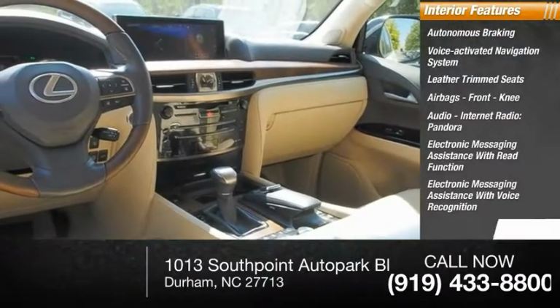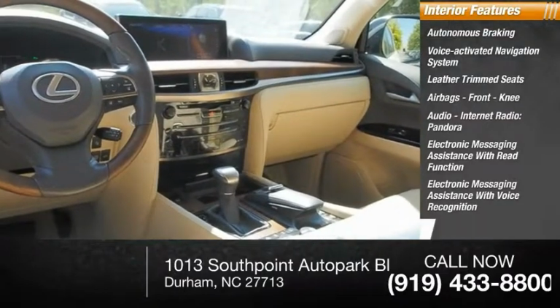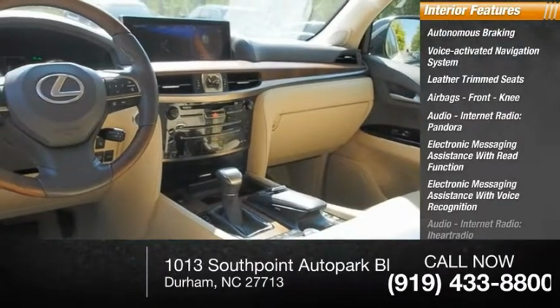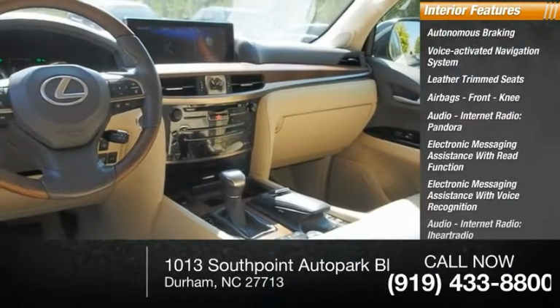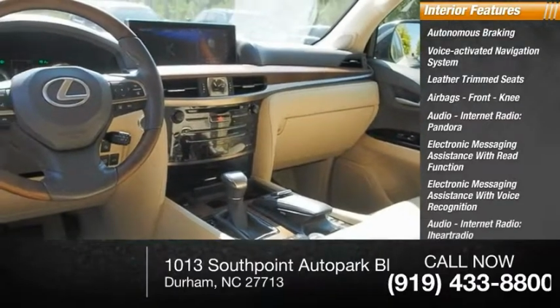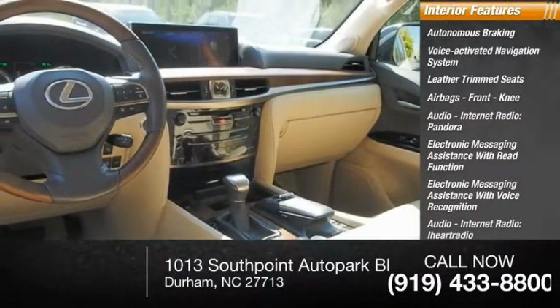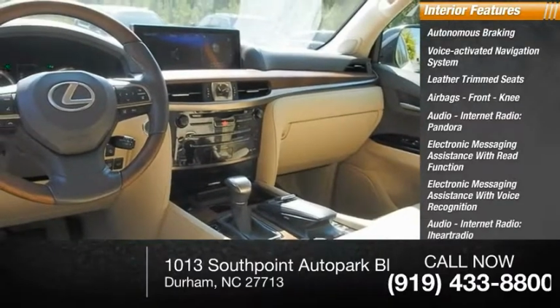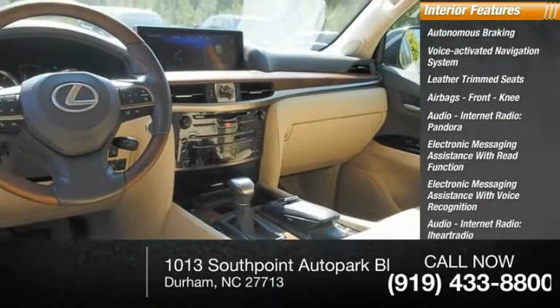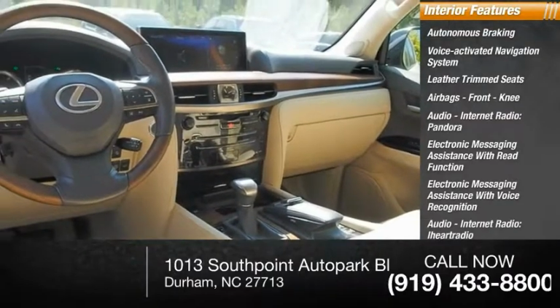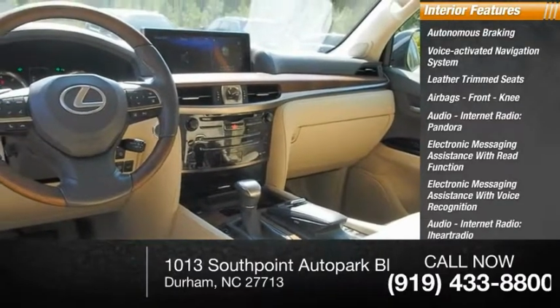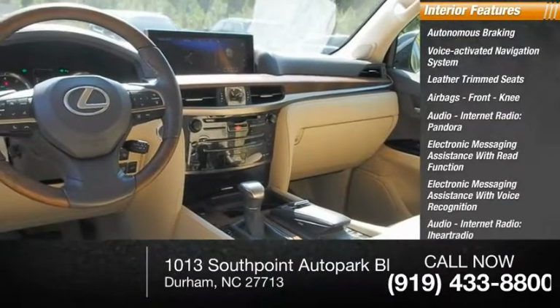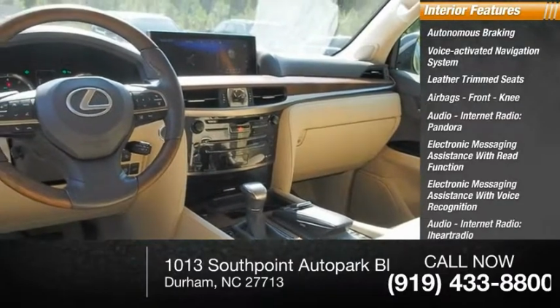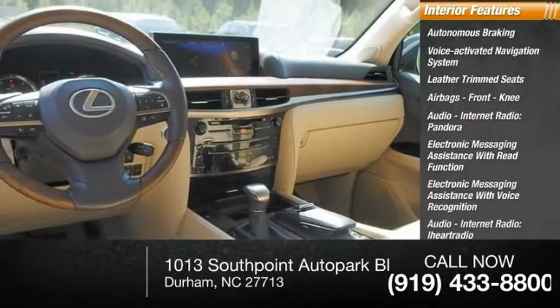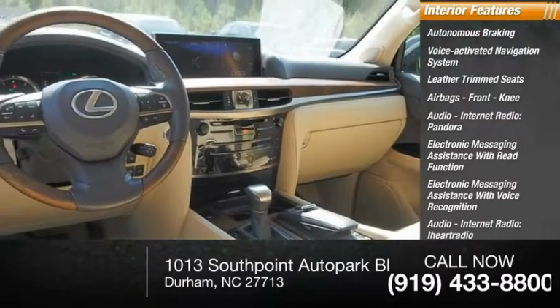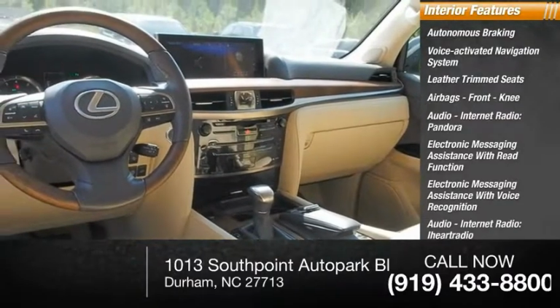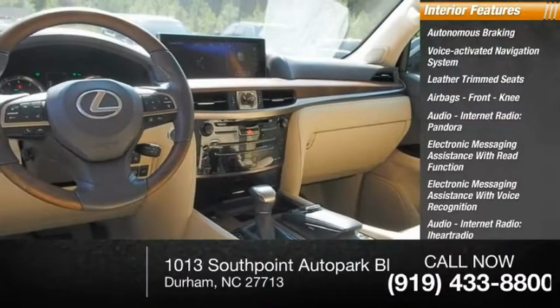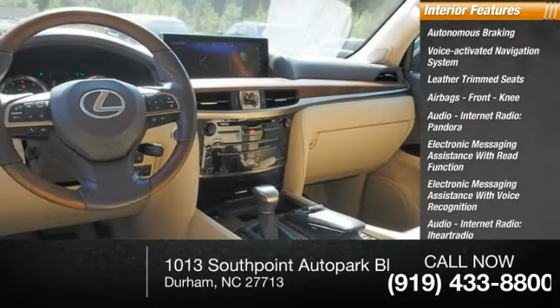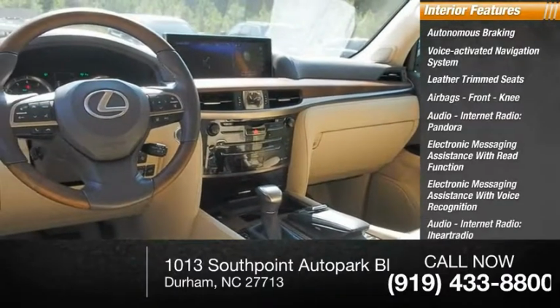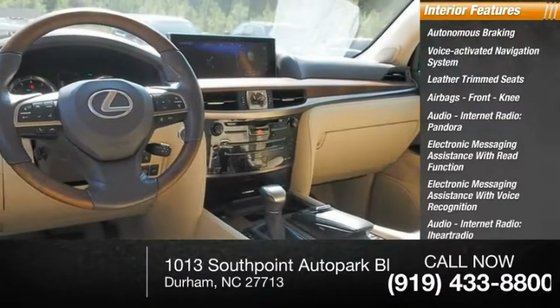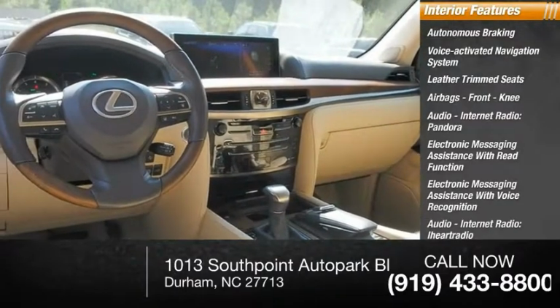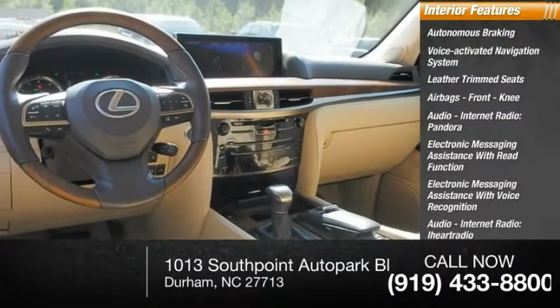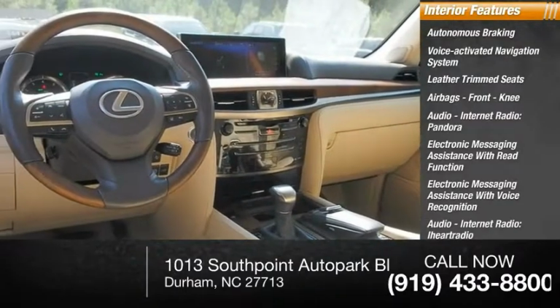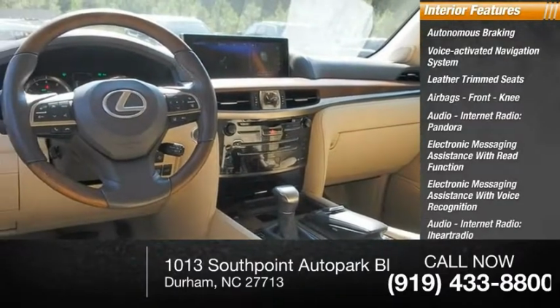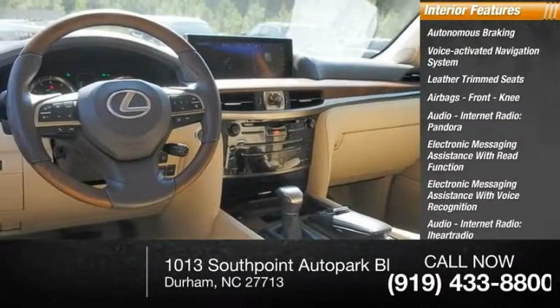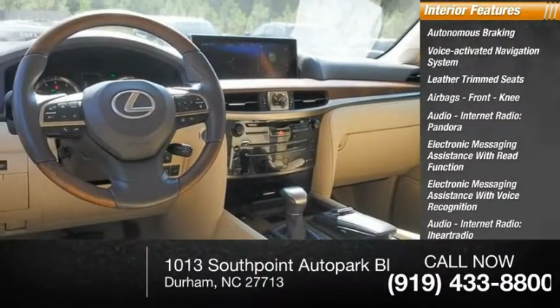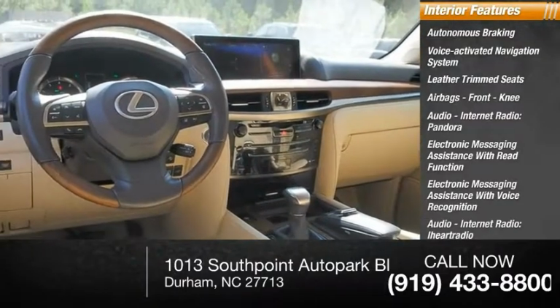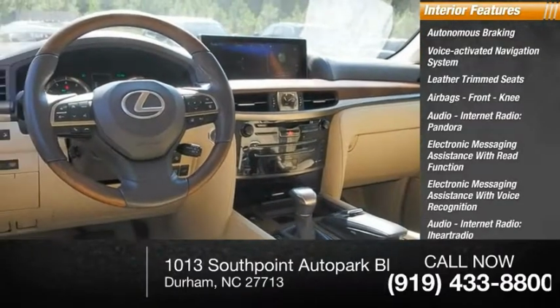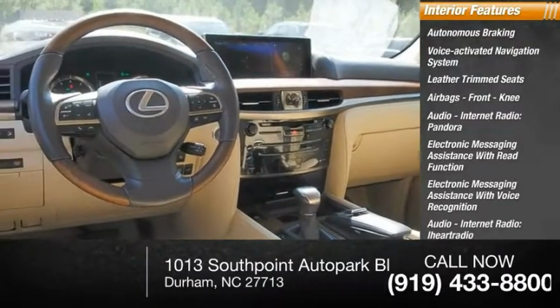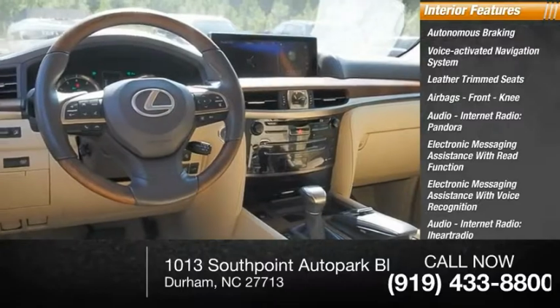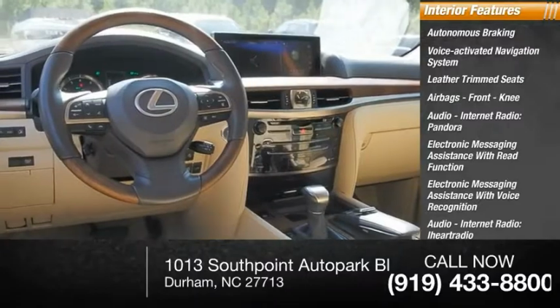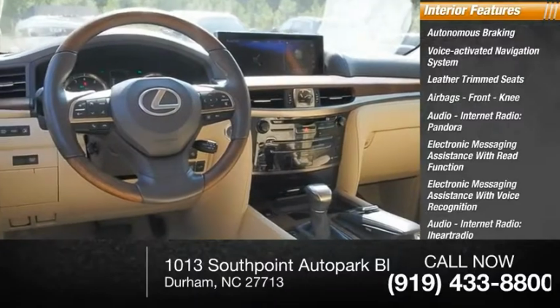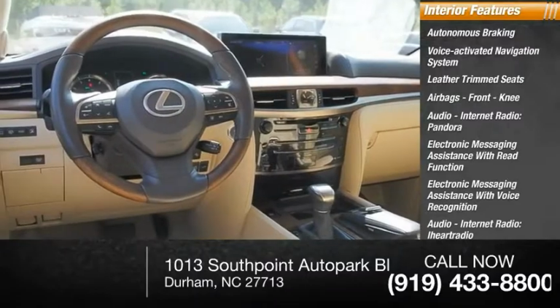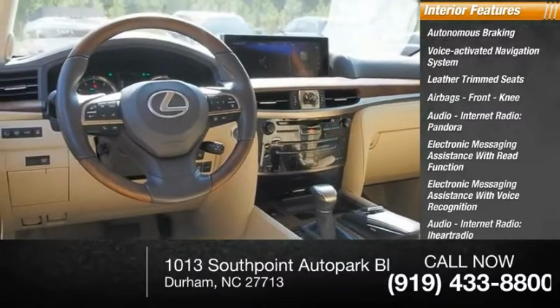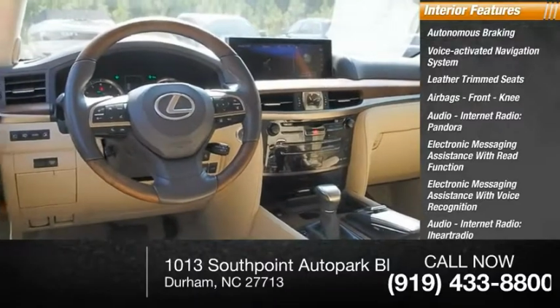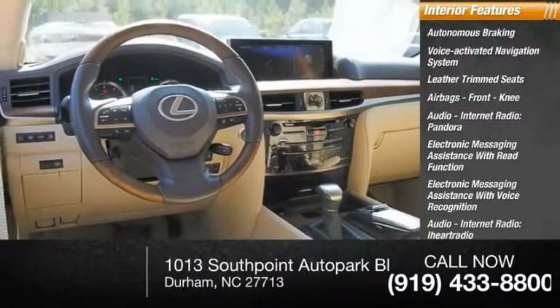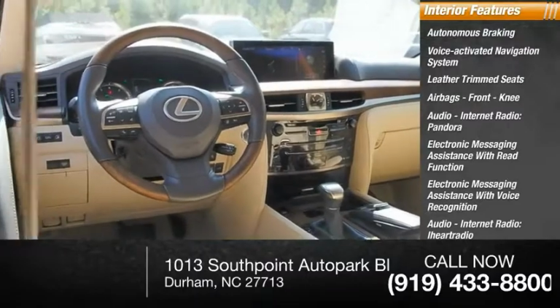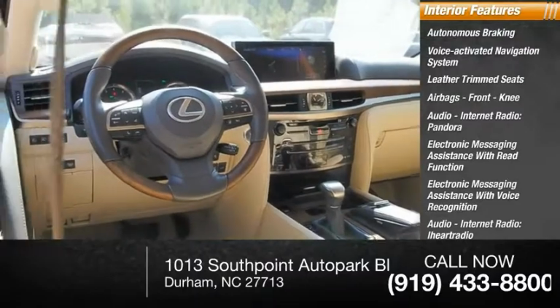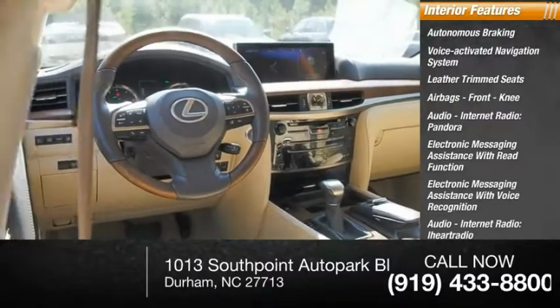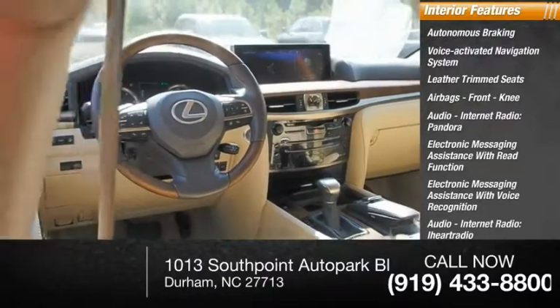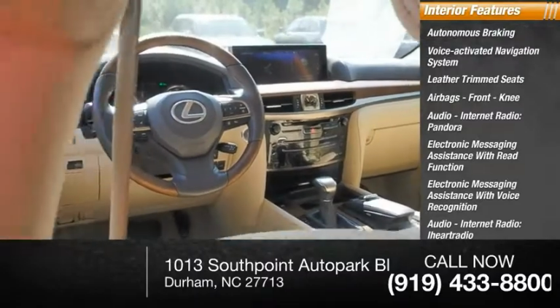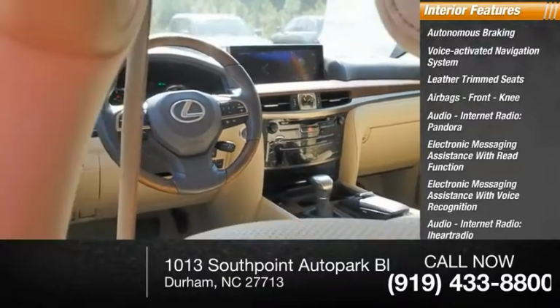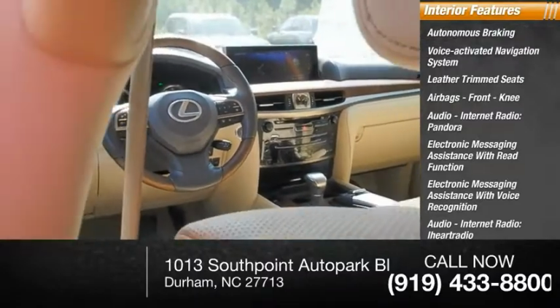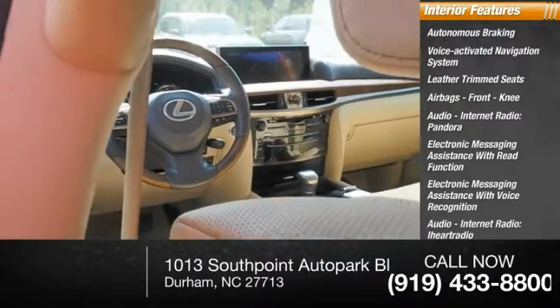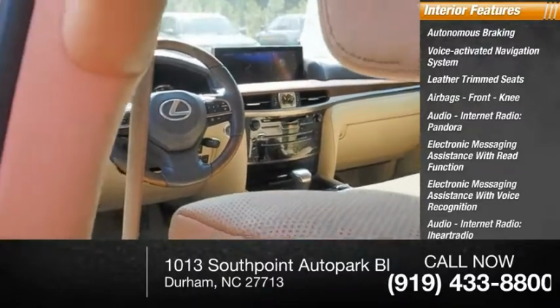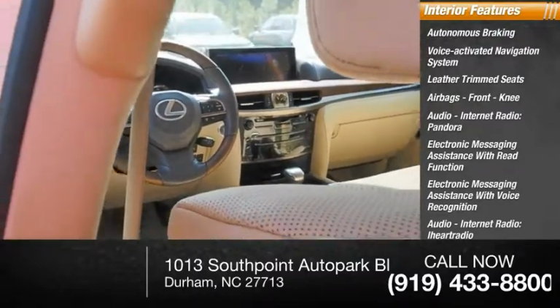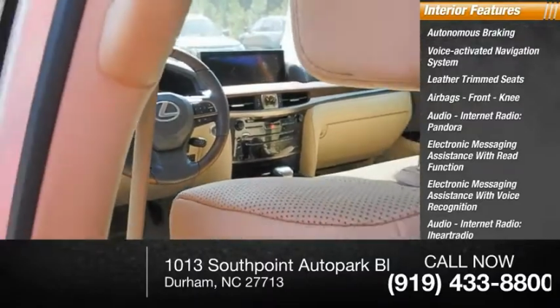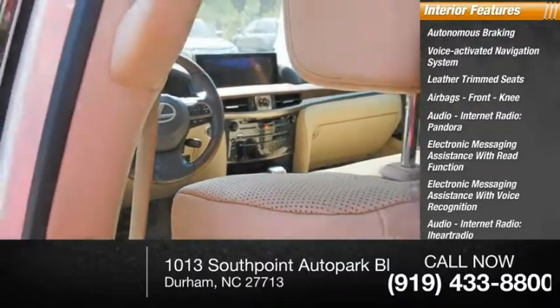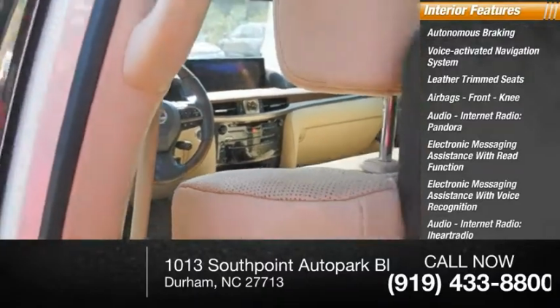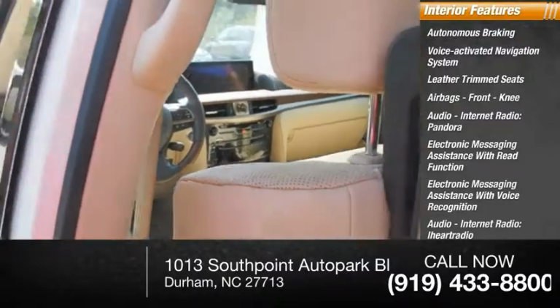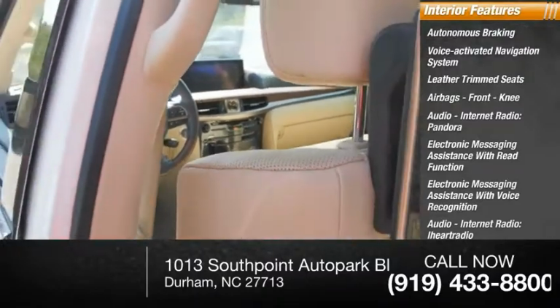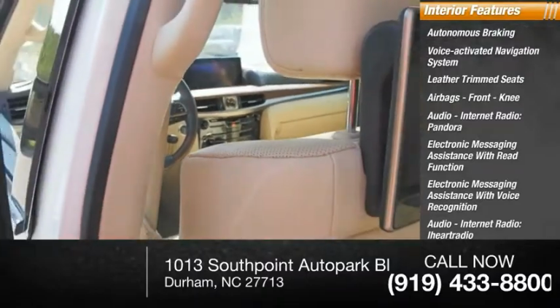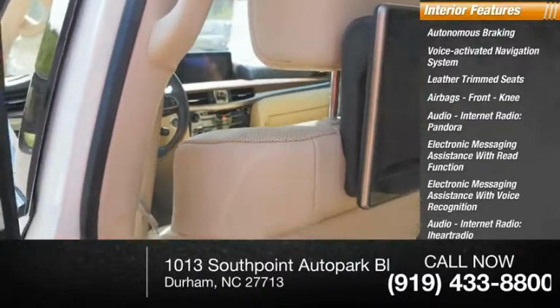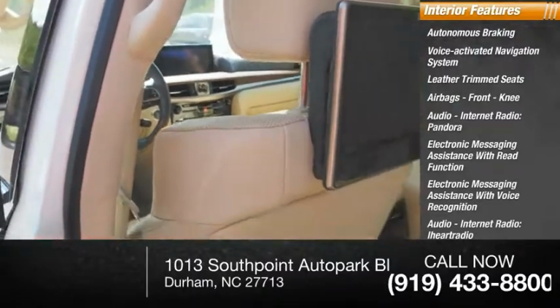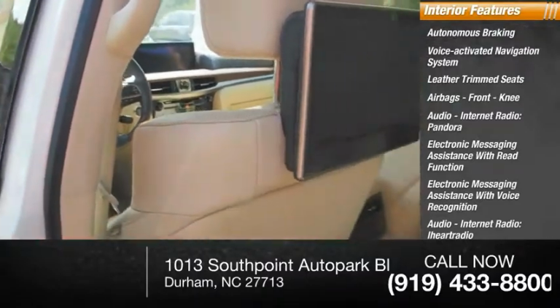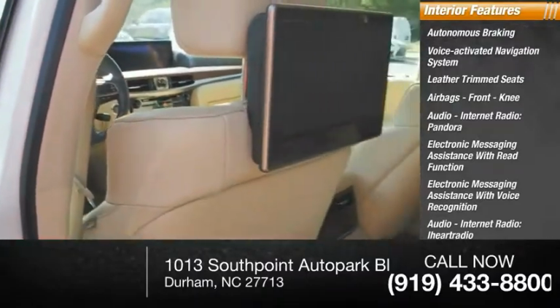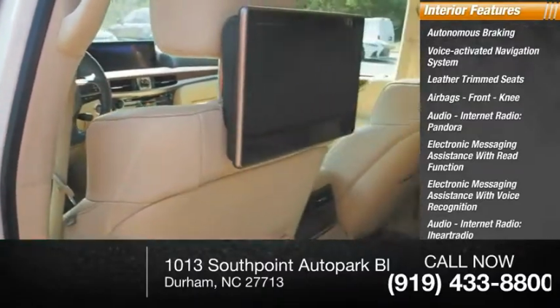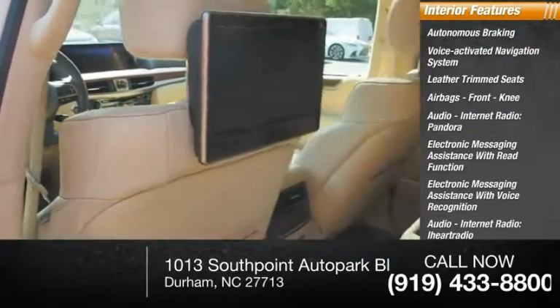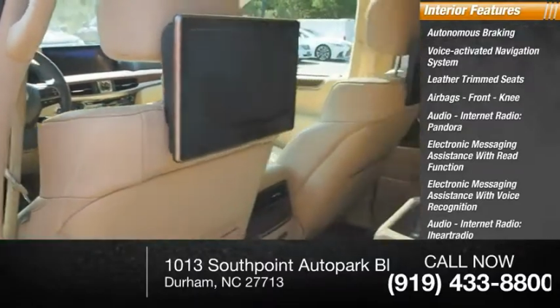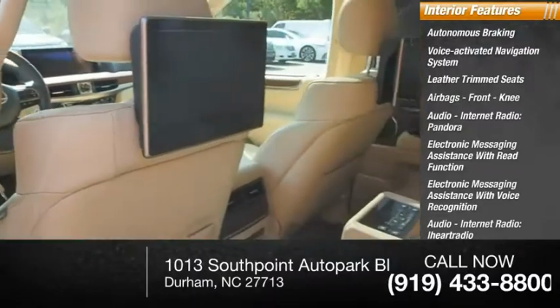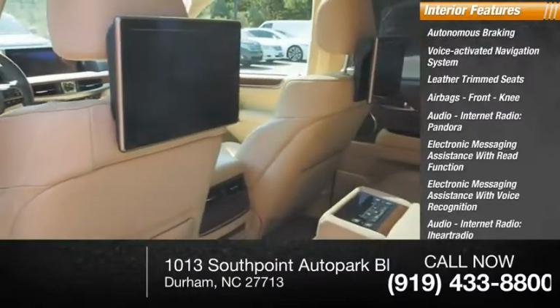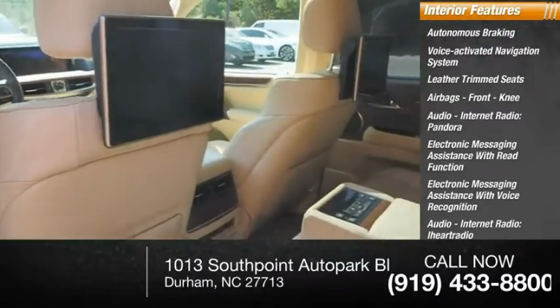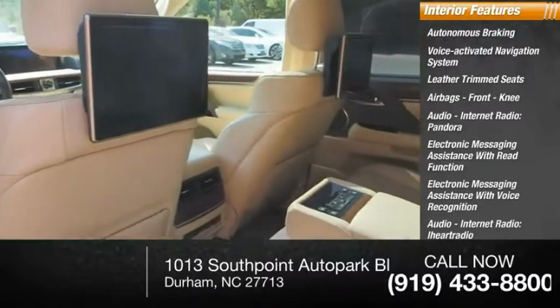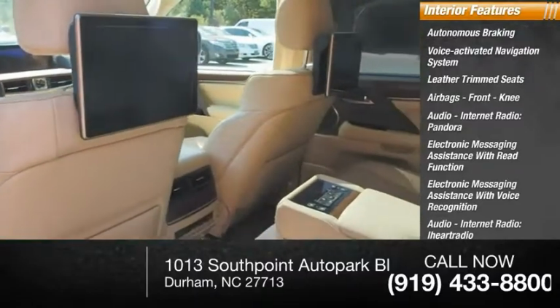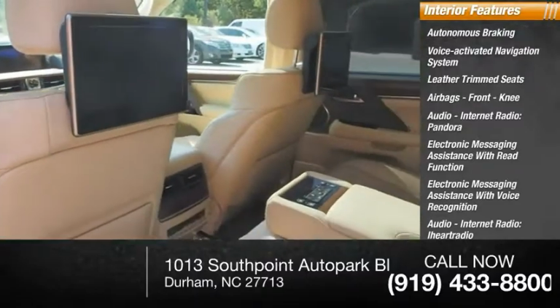Audio internet radio including iHeart Radio and Slacker. Cargo area with 115 volt power outlet.